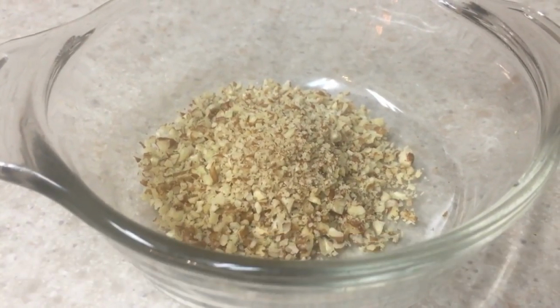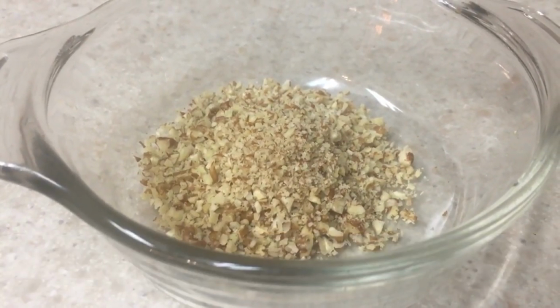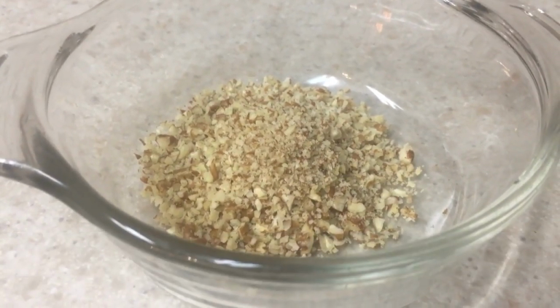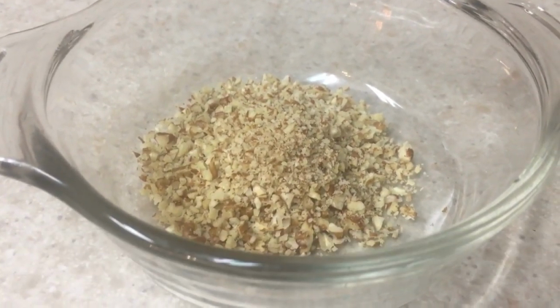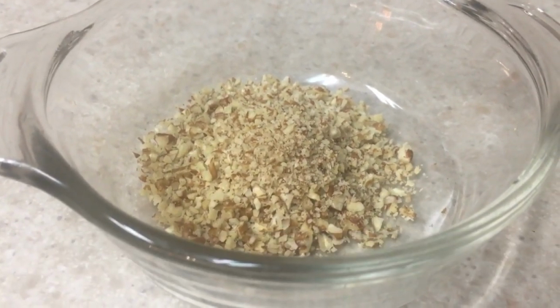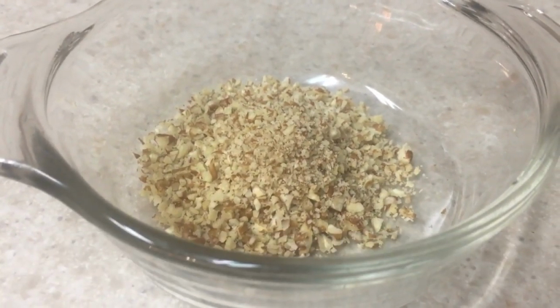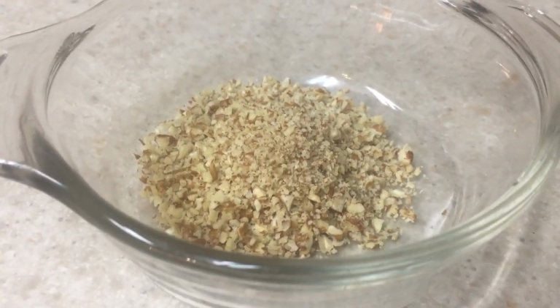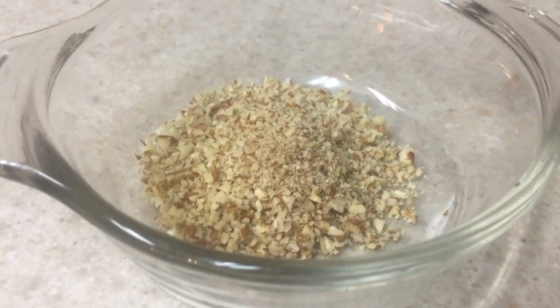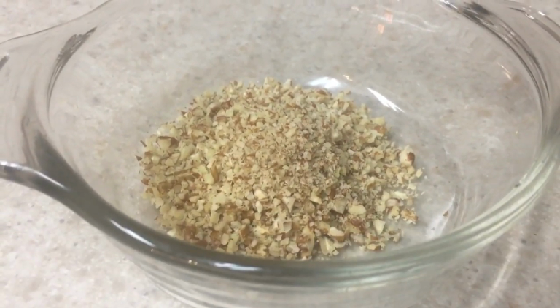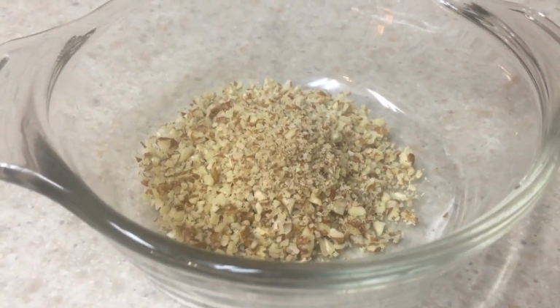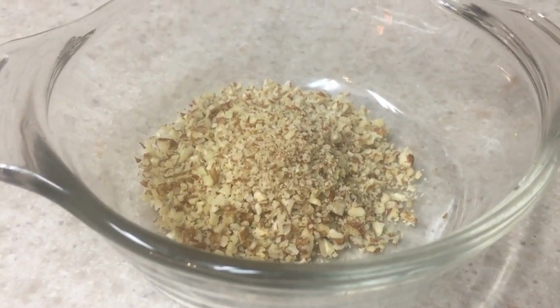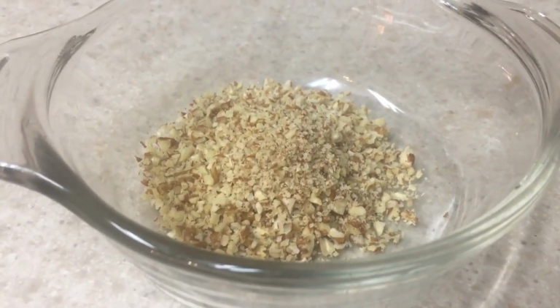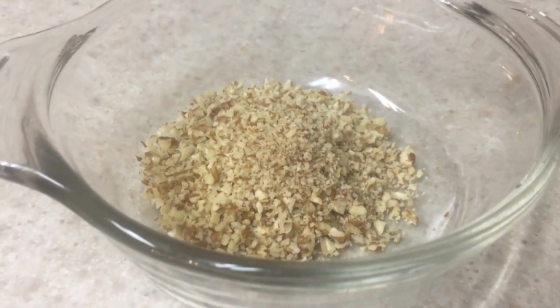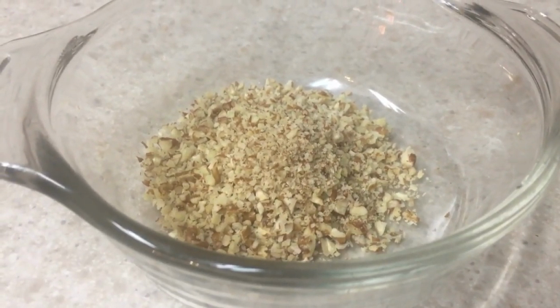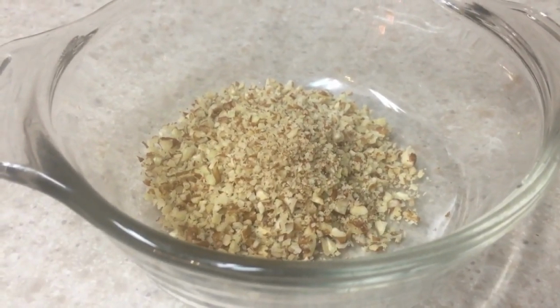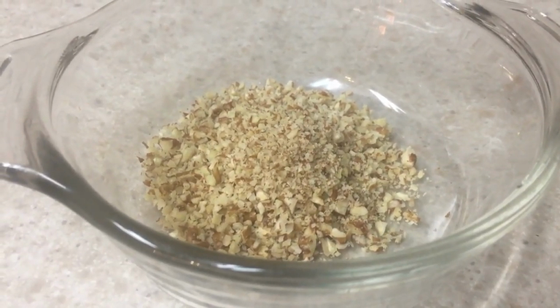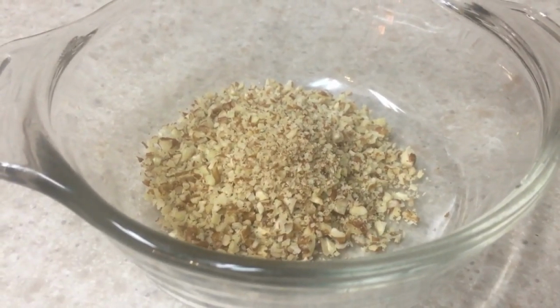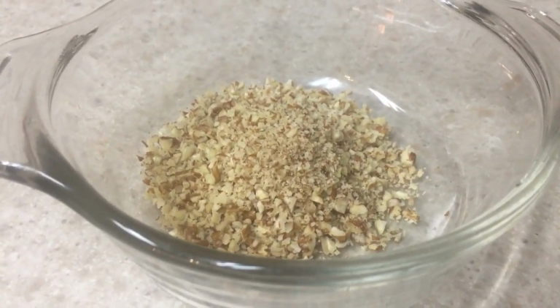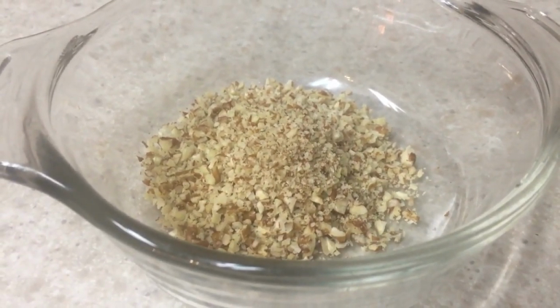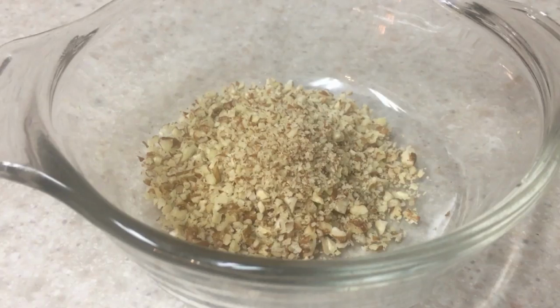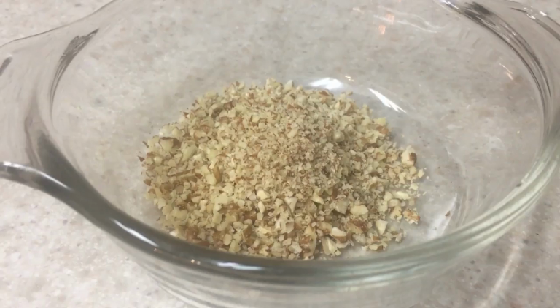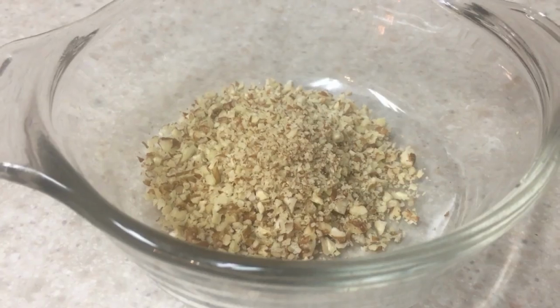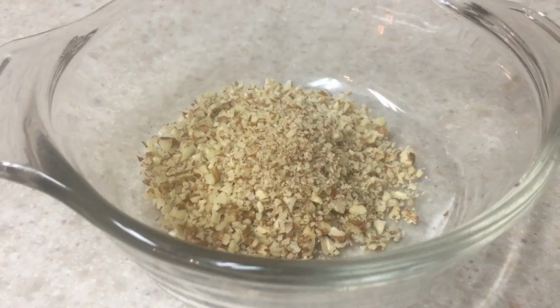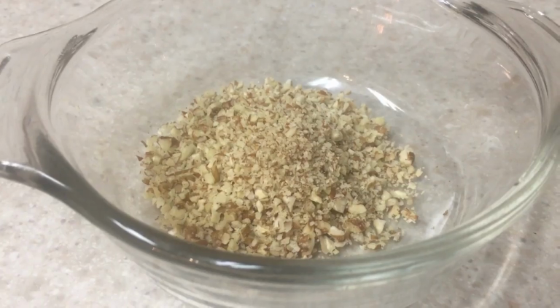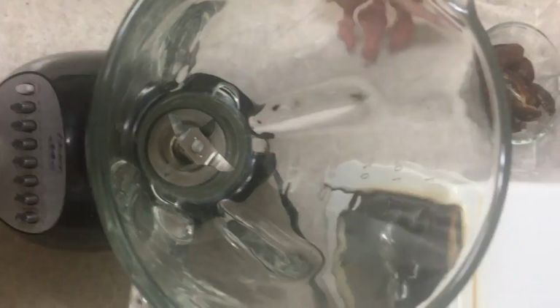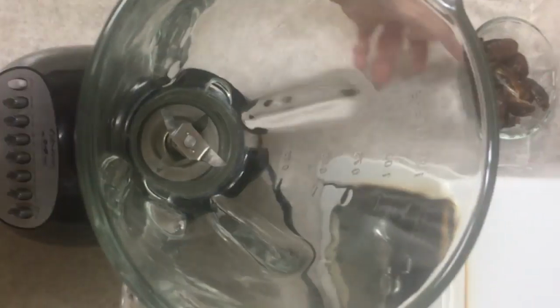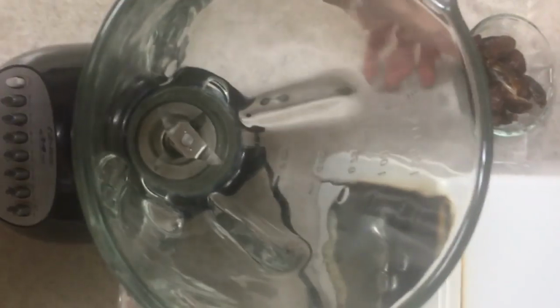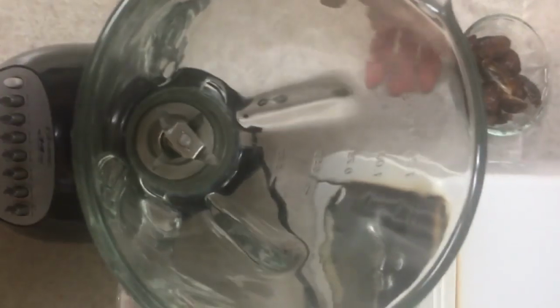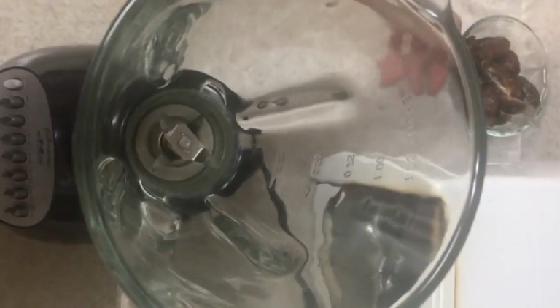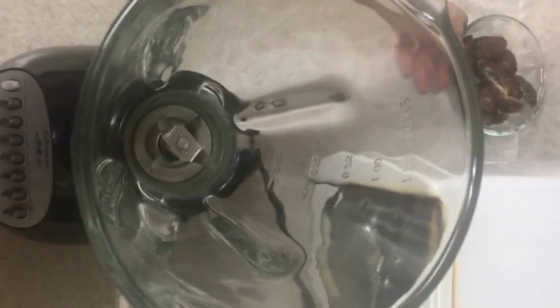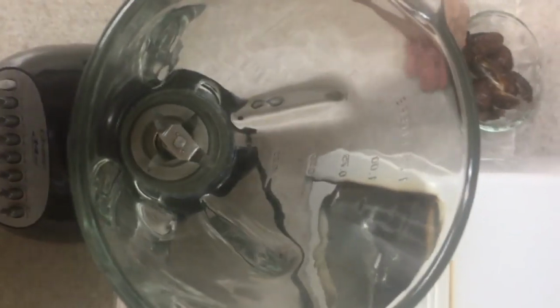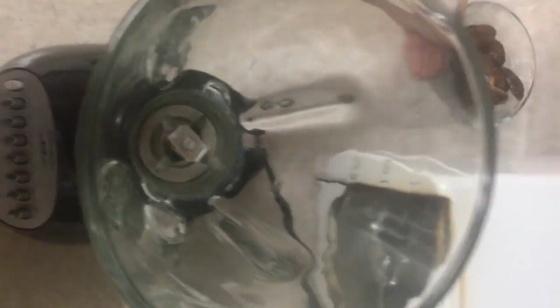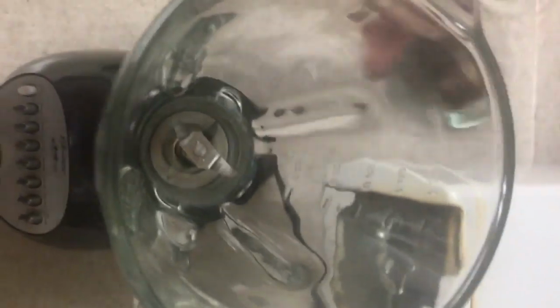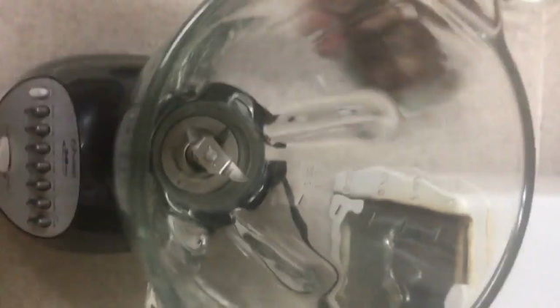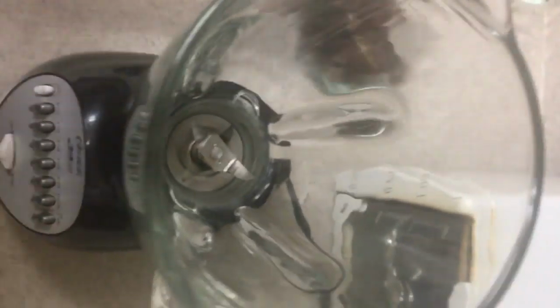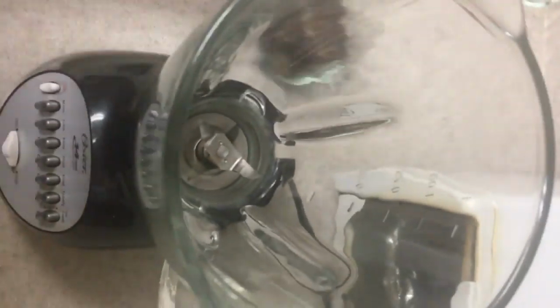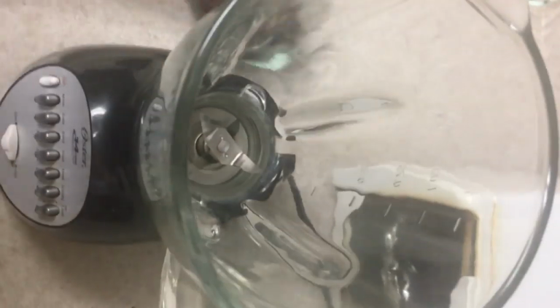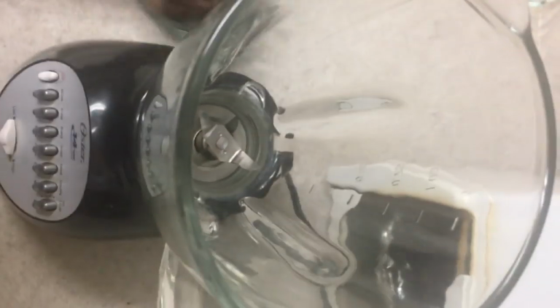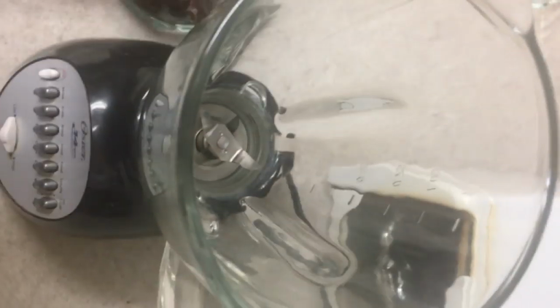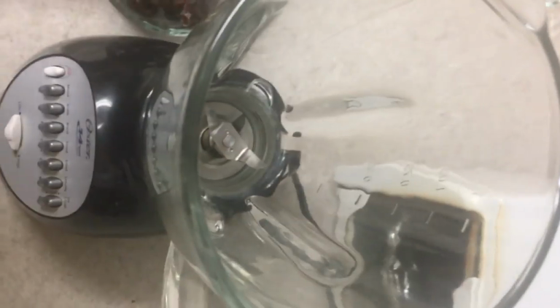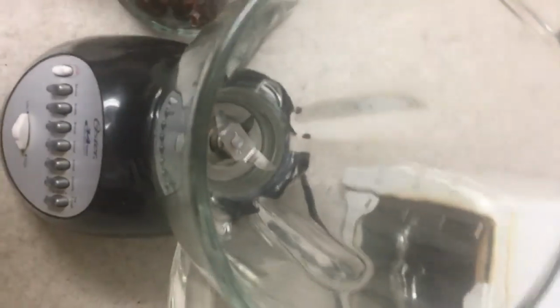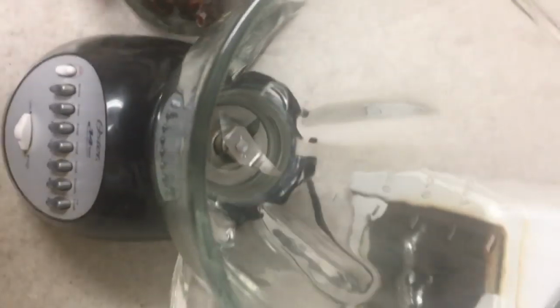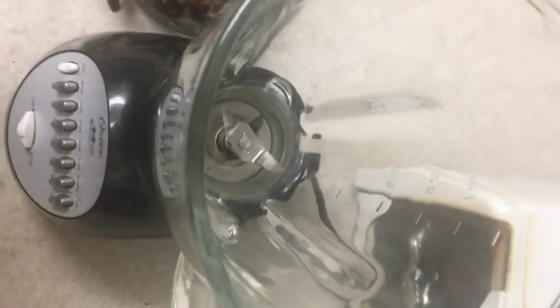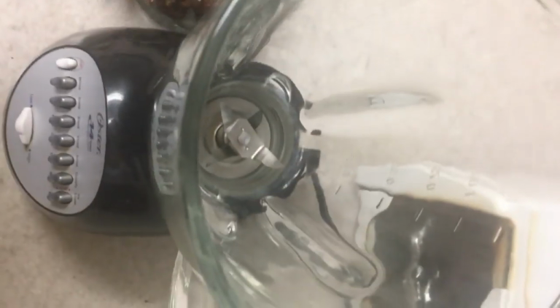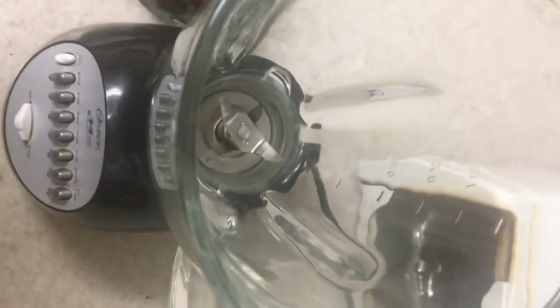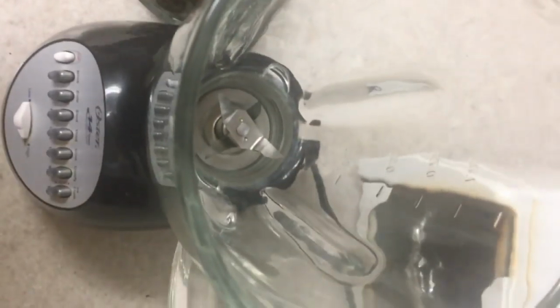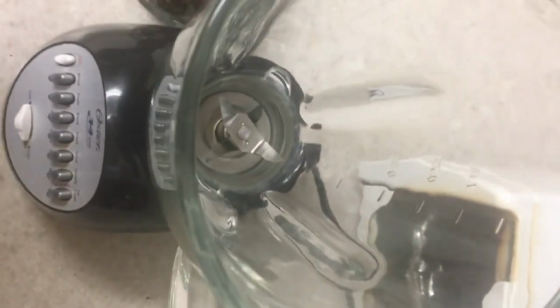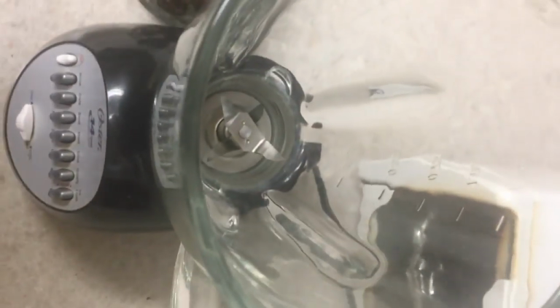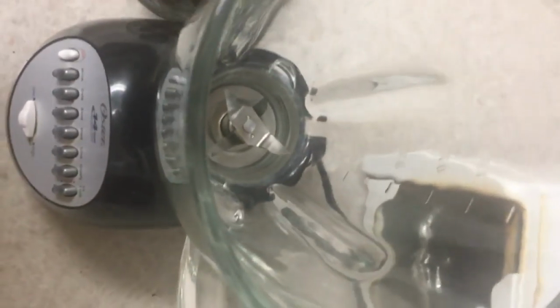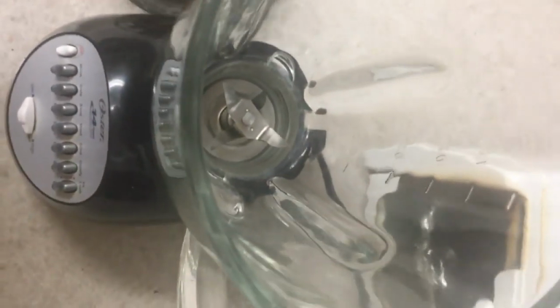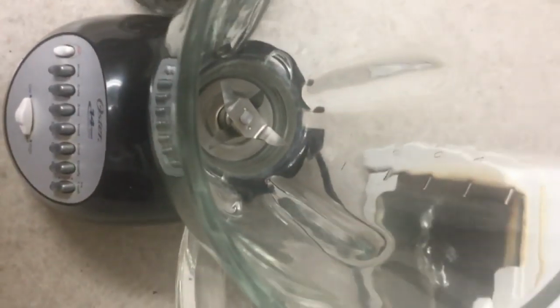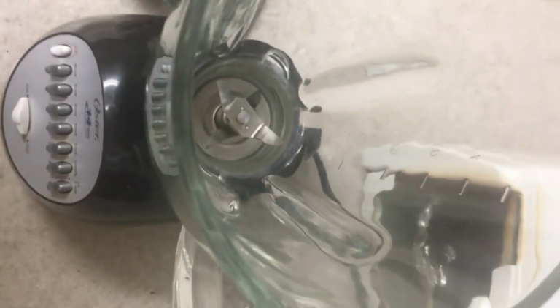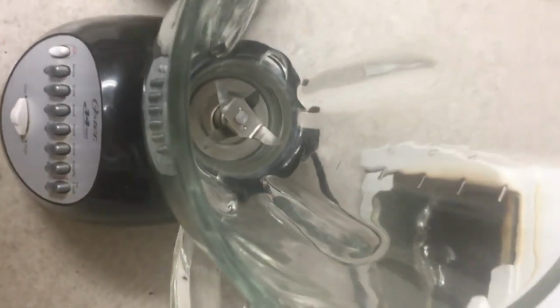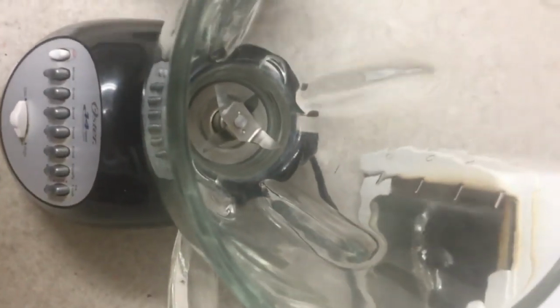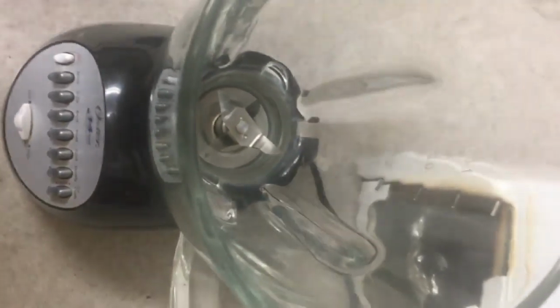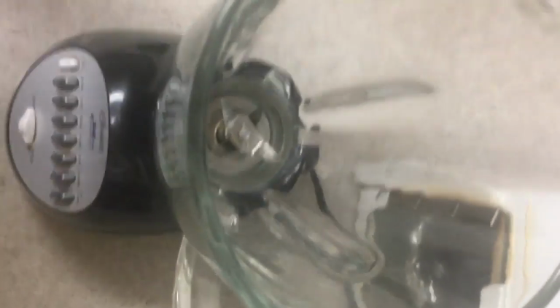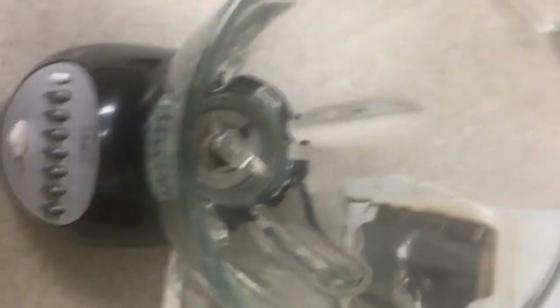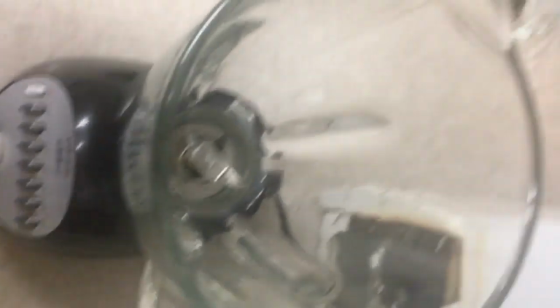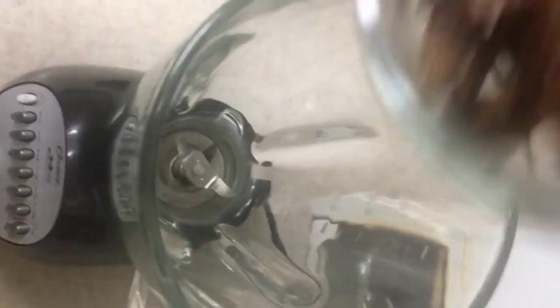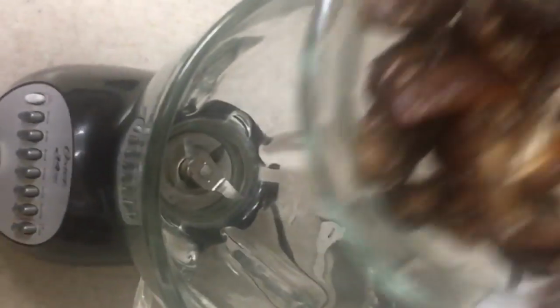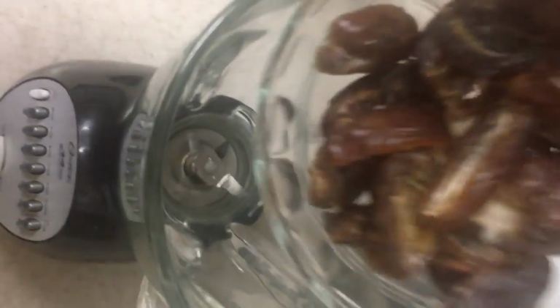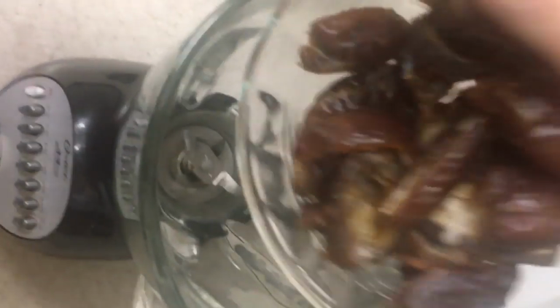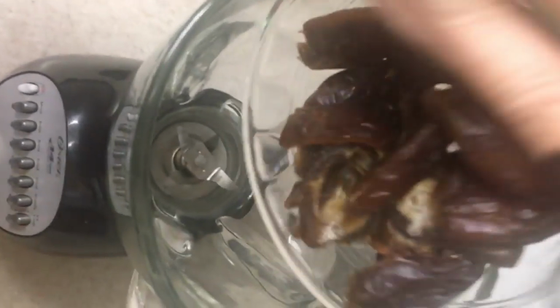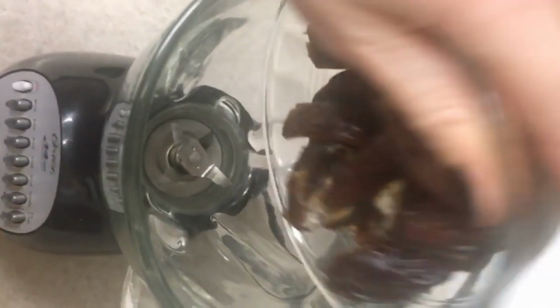Now because this is for my dad for his birthday, he prefers nuts instead of chia seeds, so I'm switching that up.